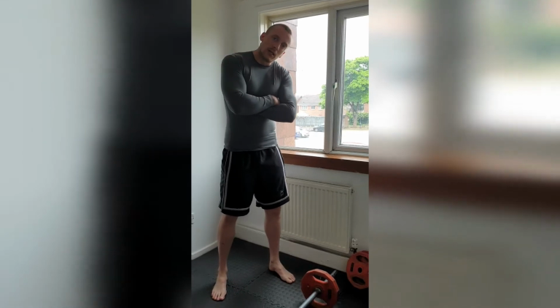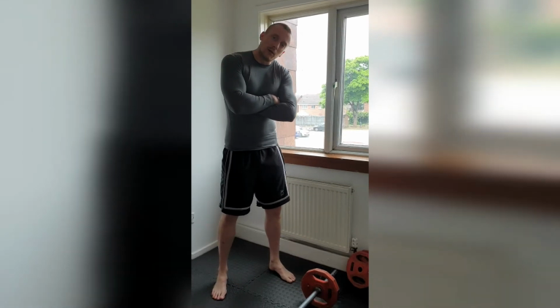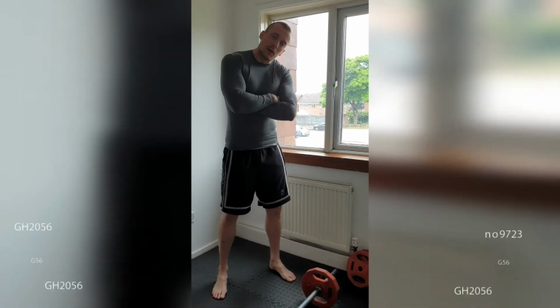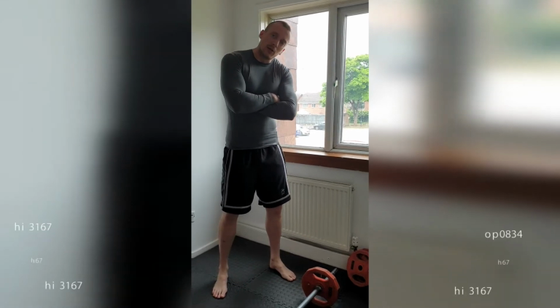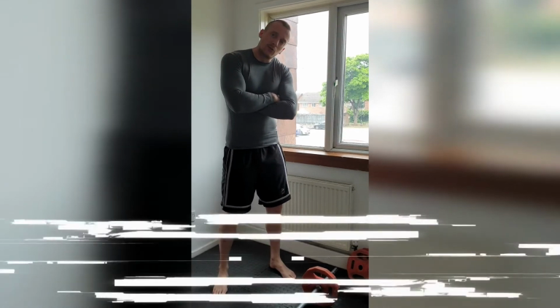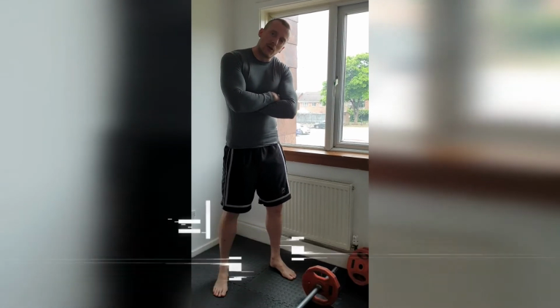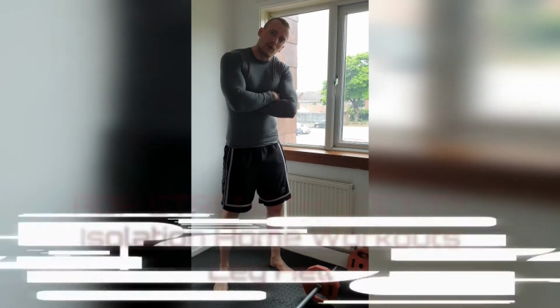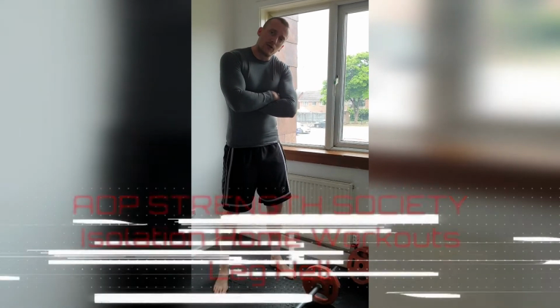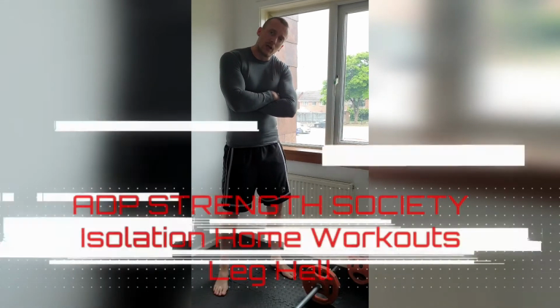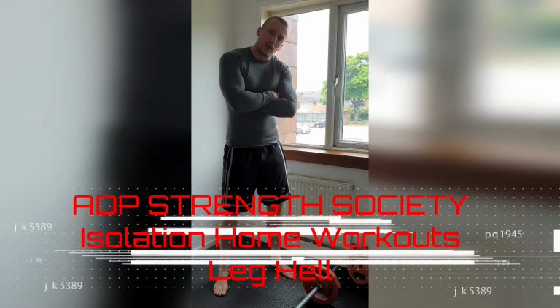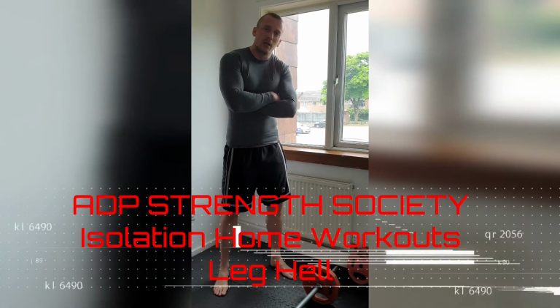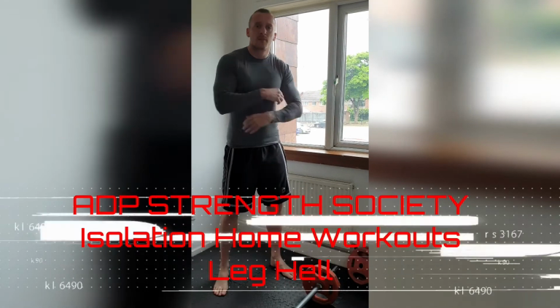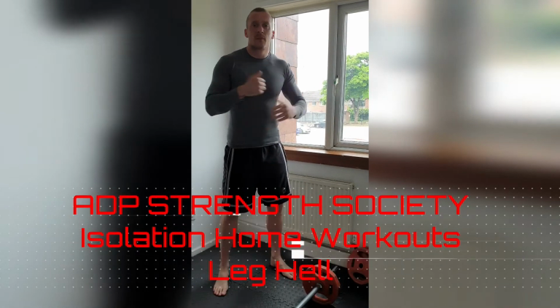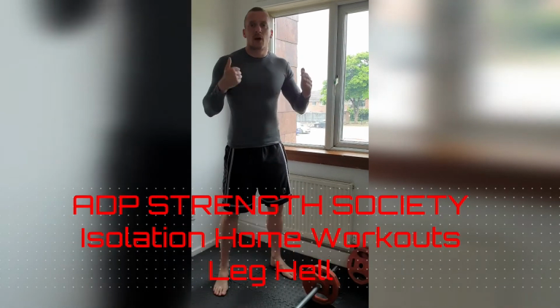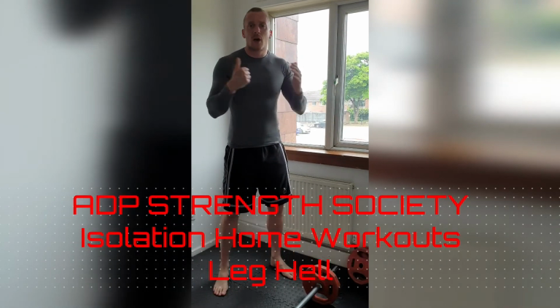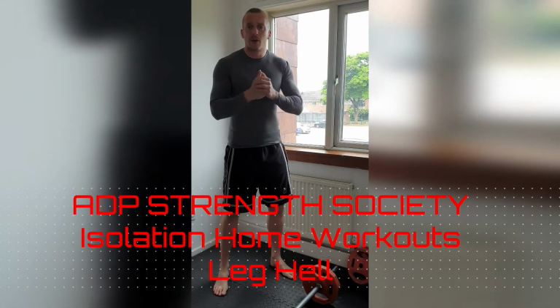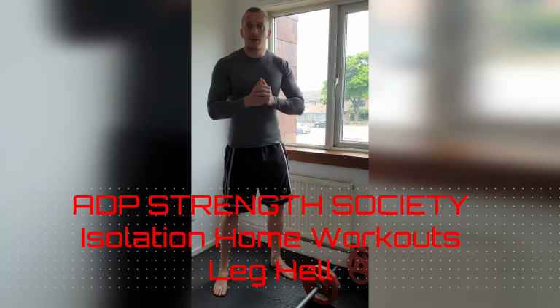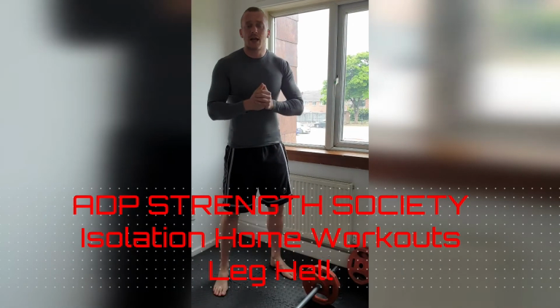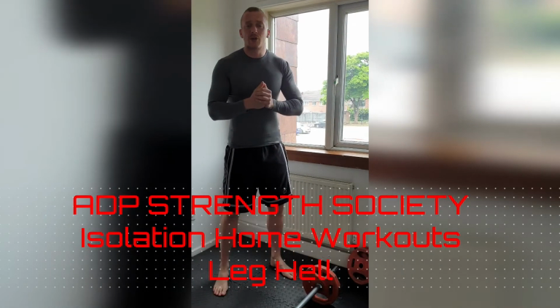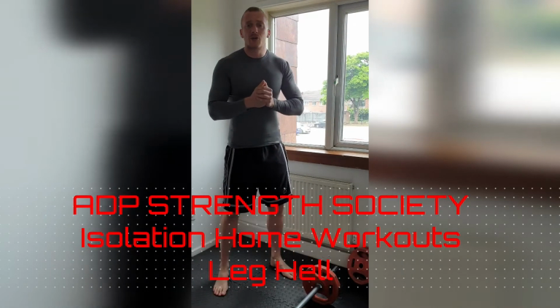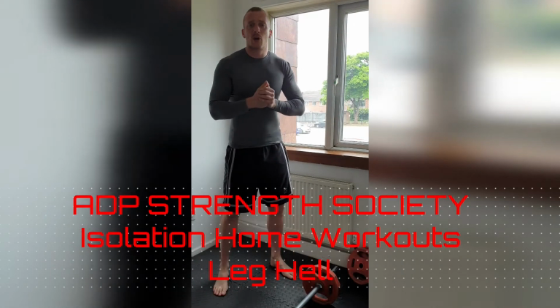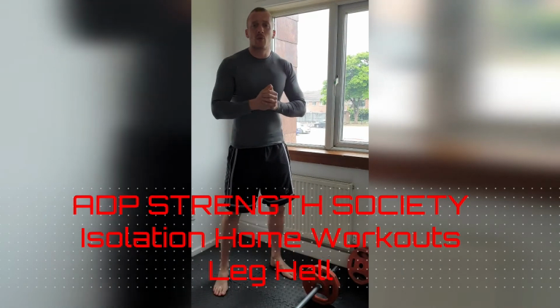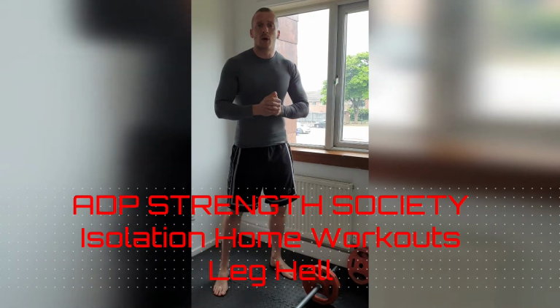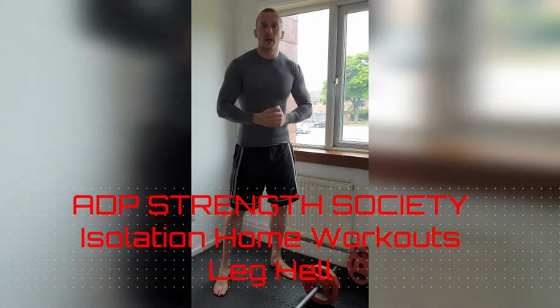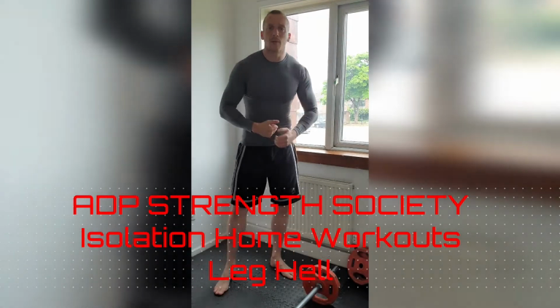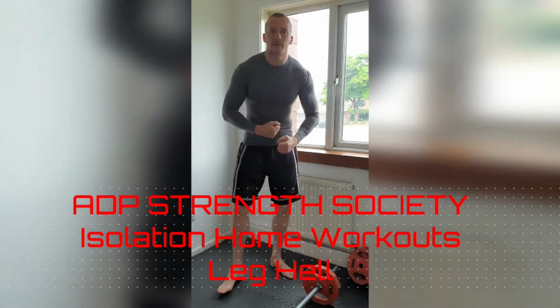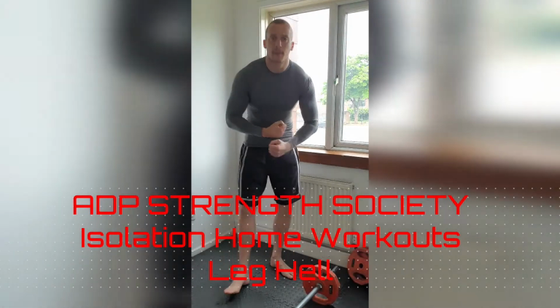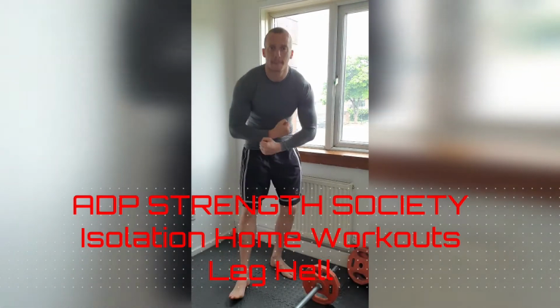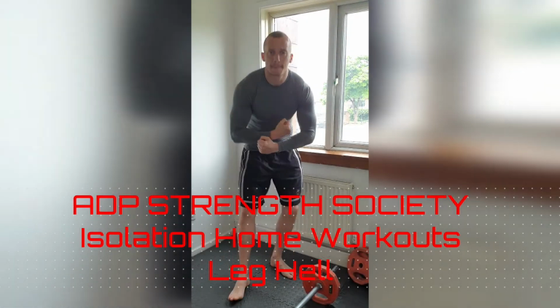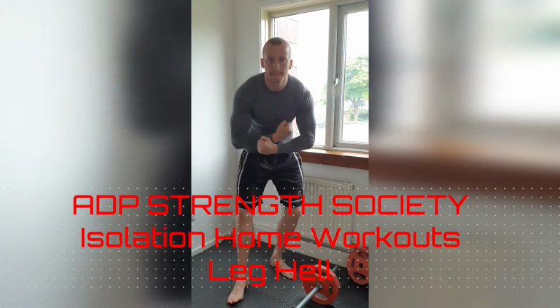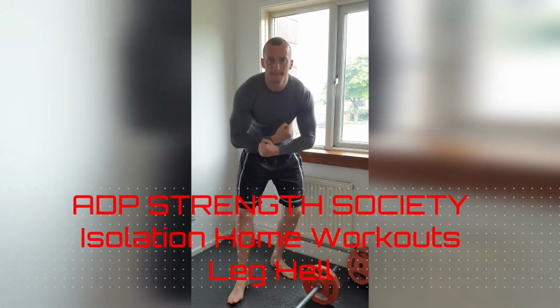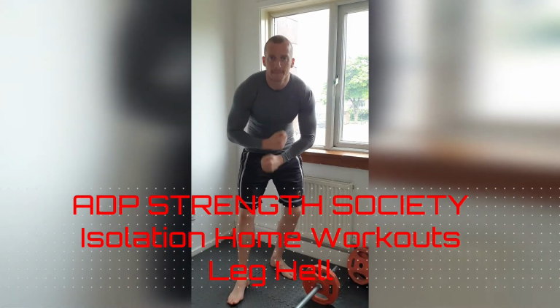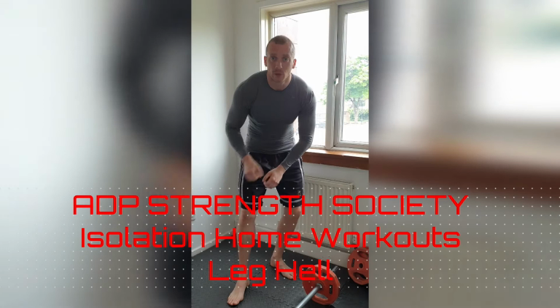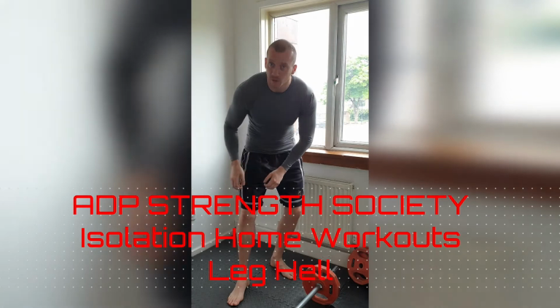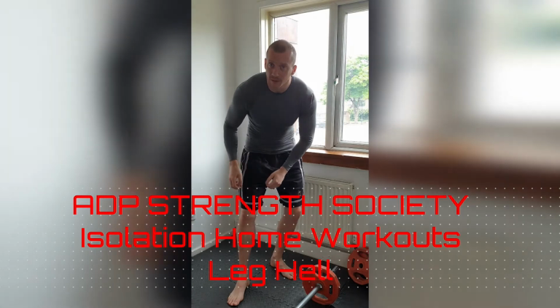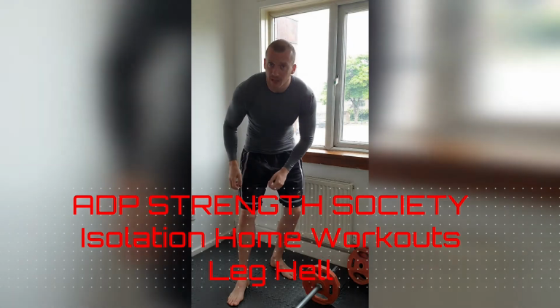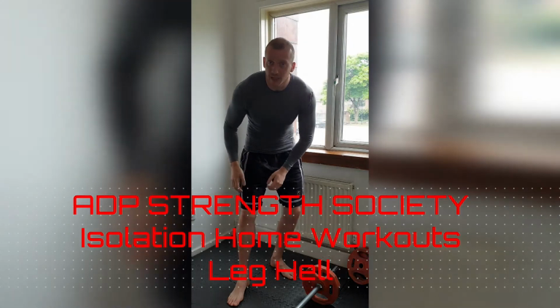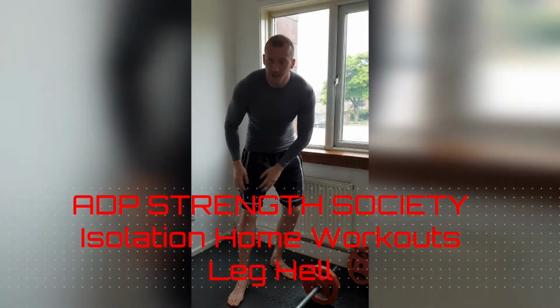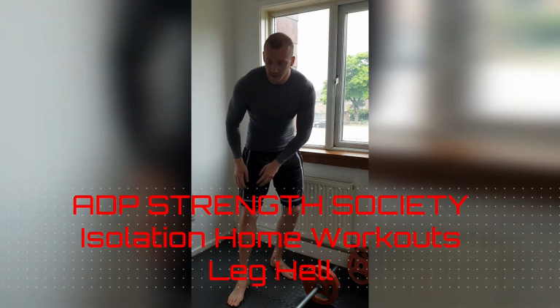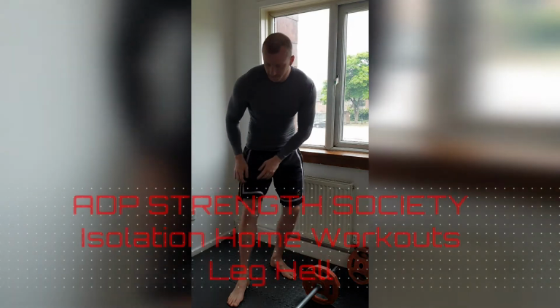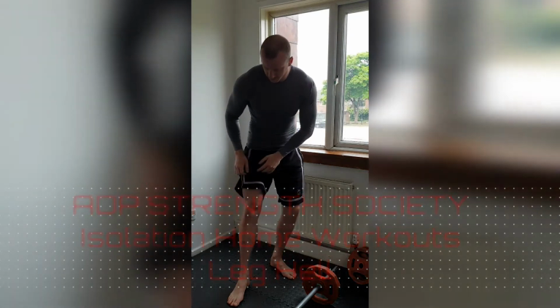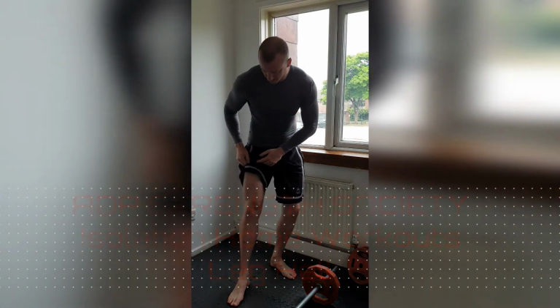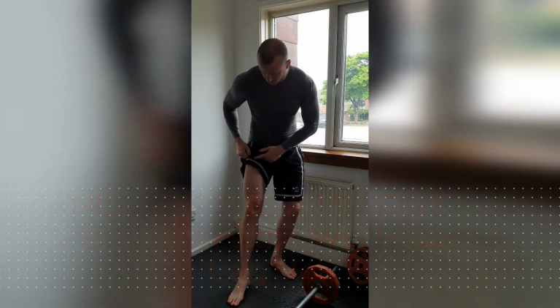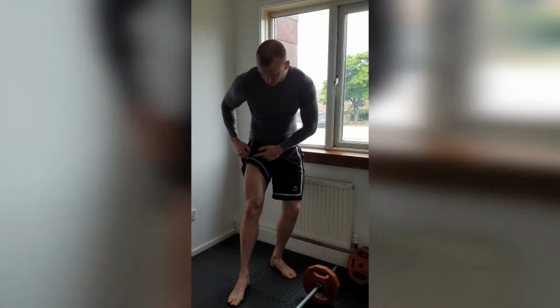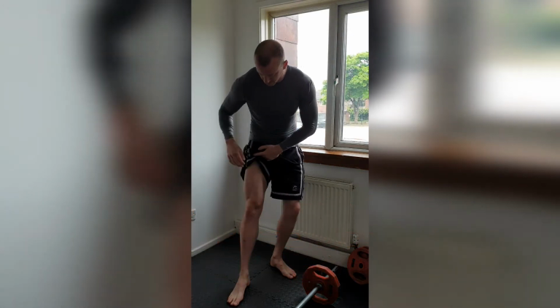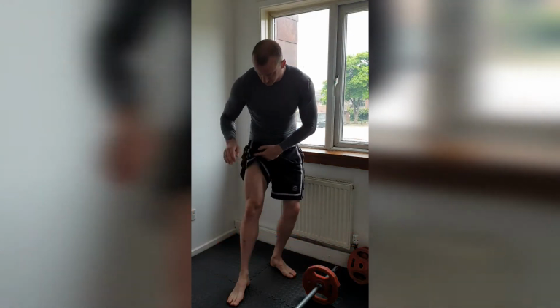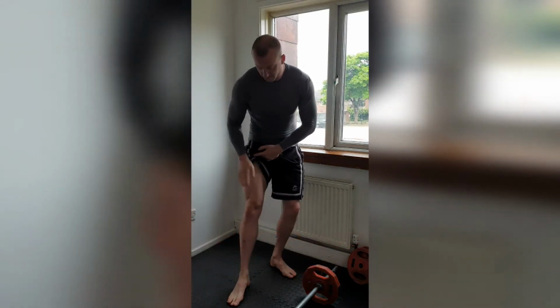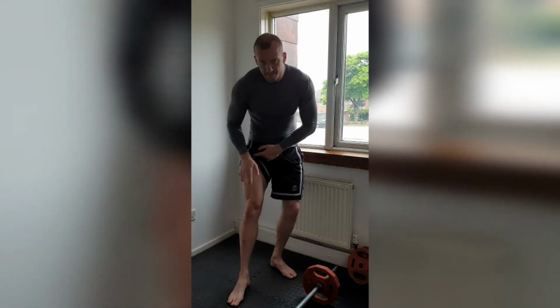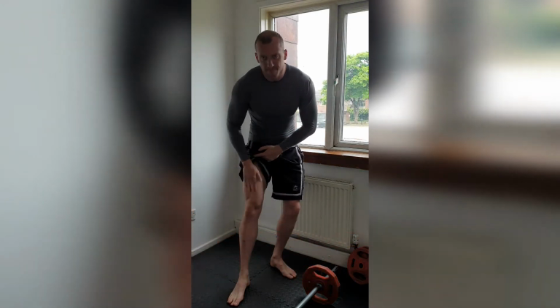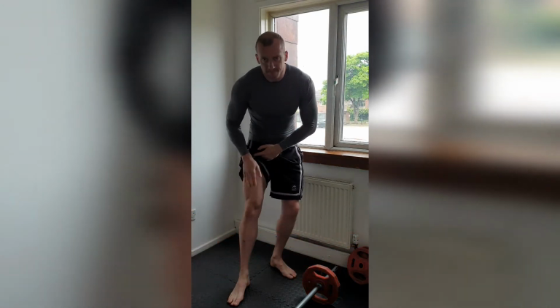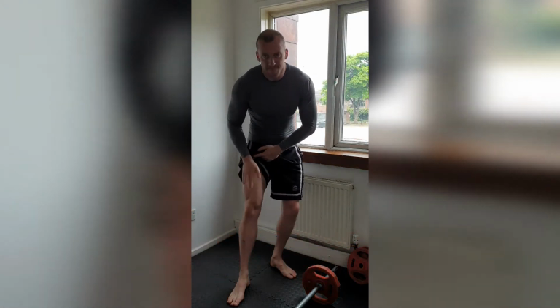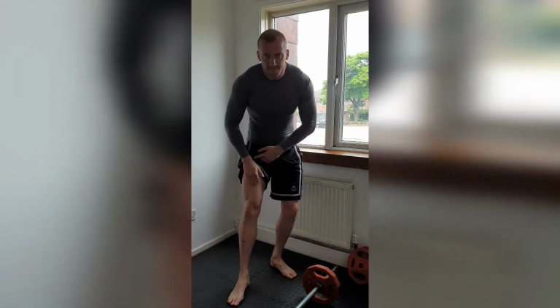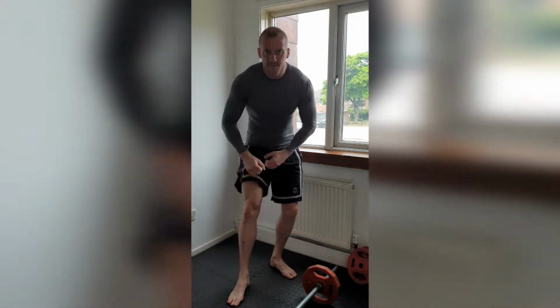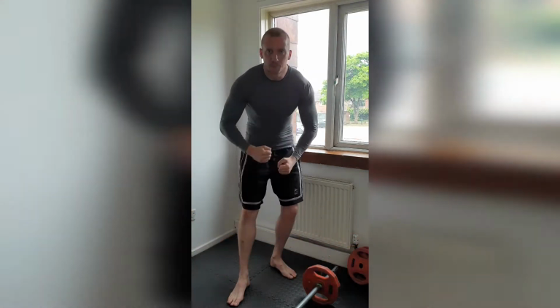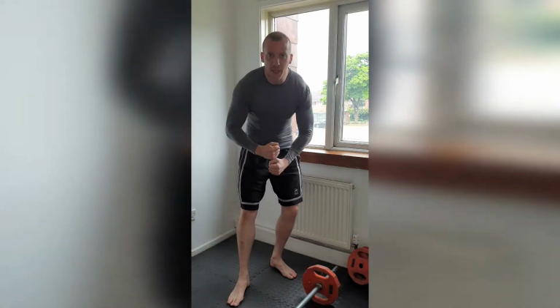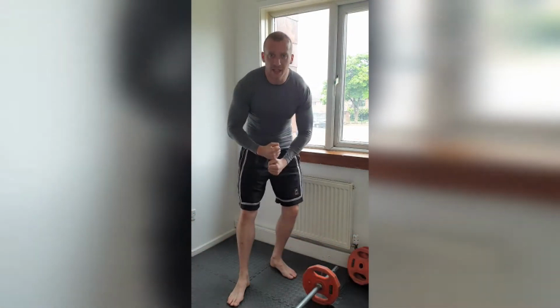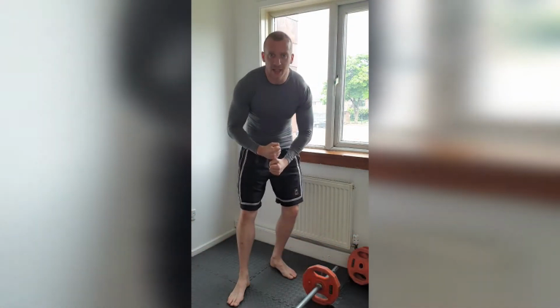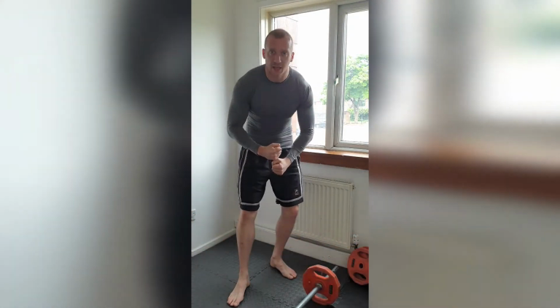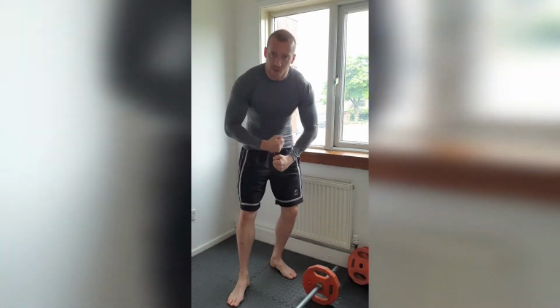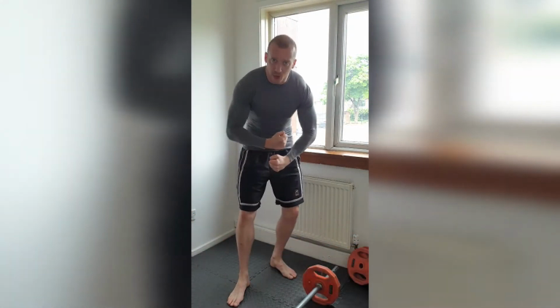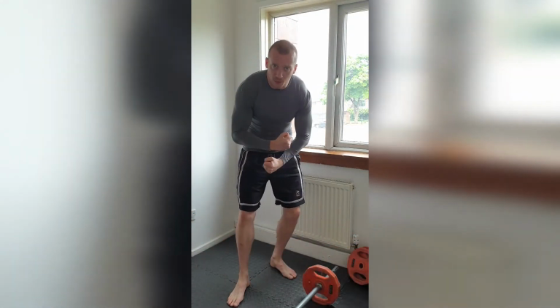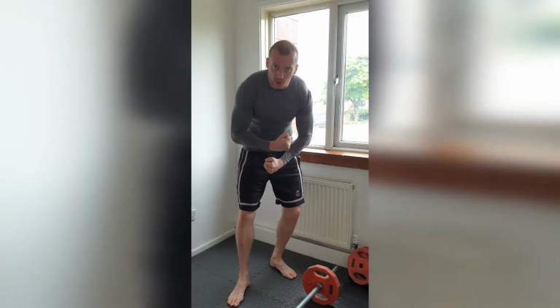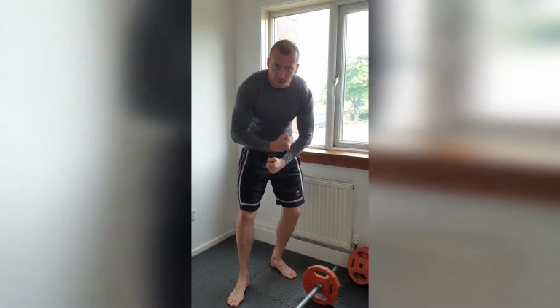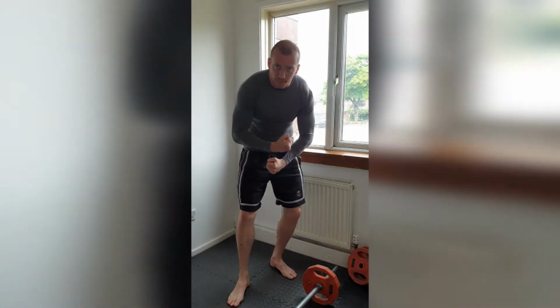ADP Strength Society, Isolation Home Workout. You know what day it is? Big legs, come on!